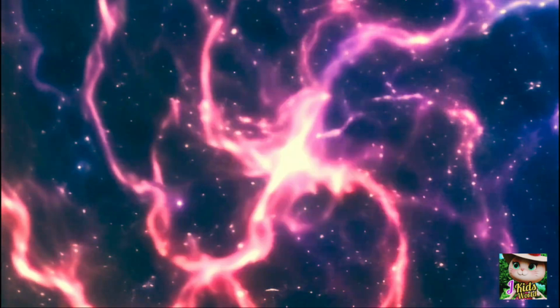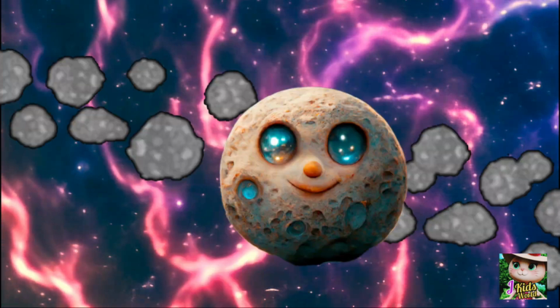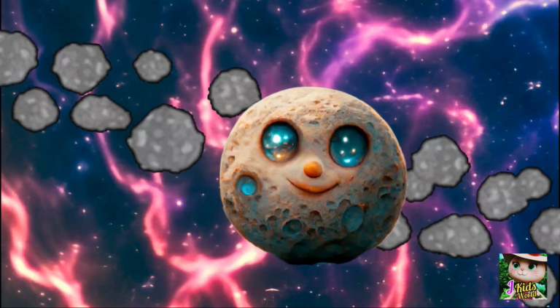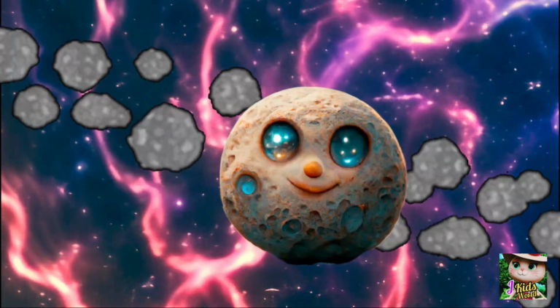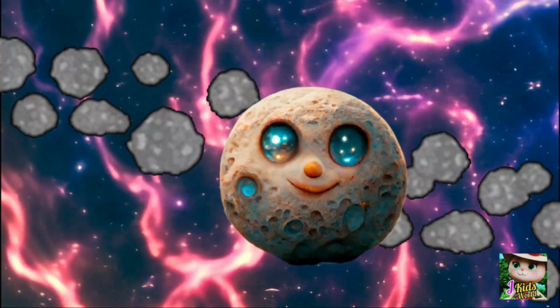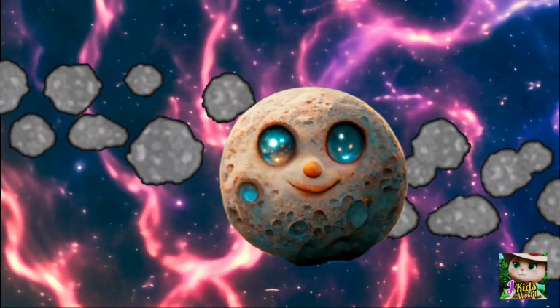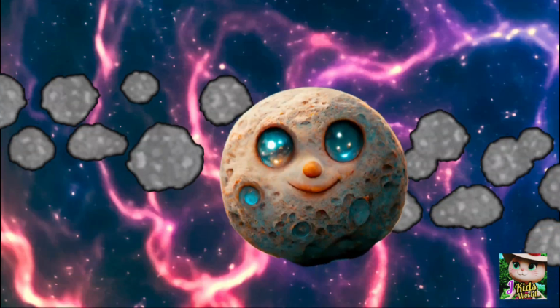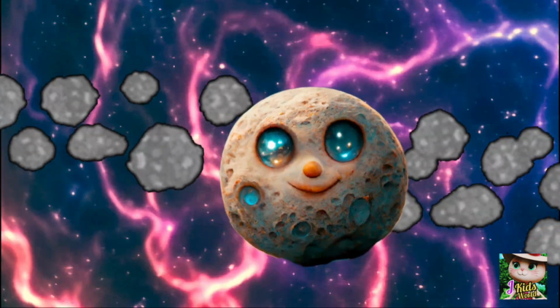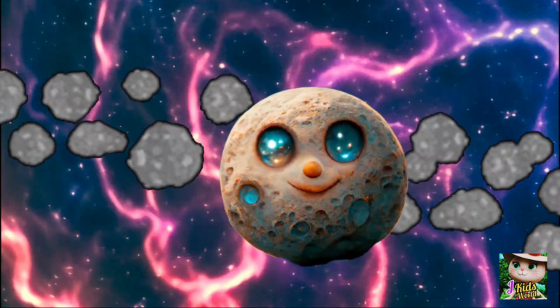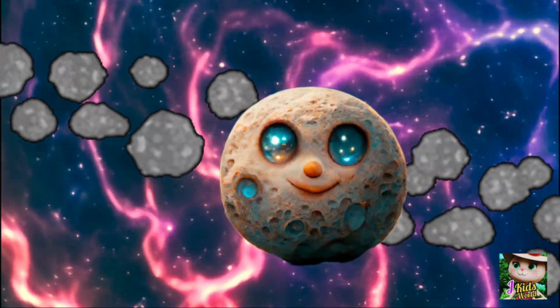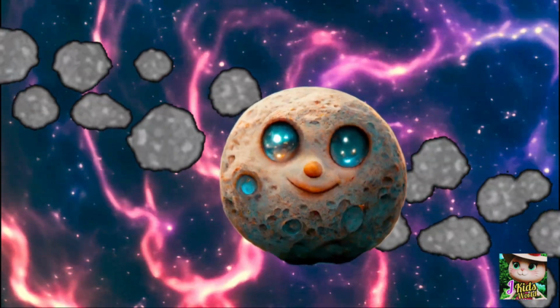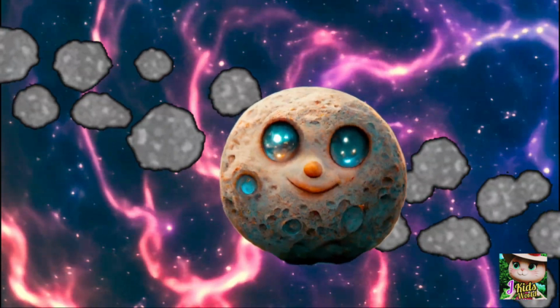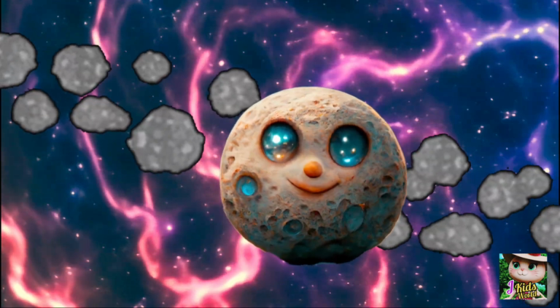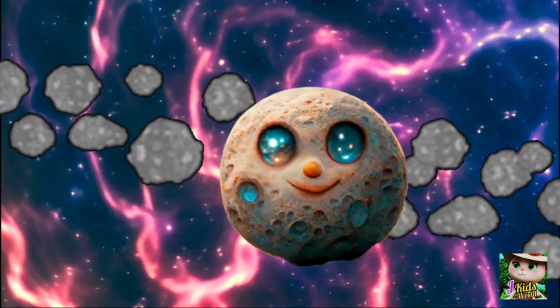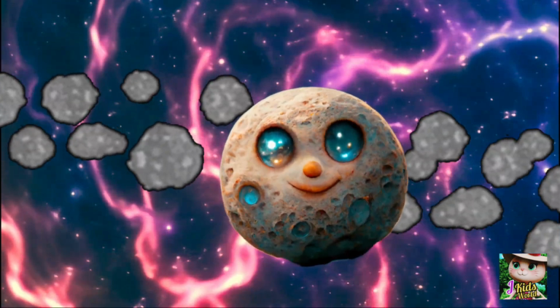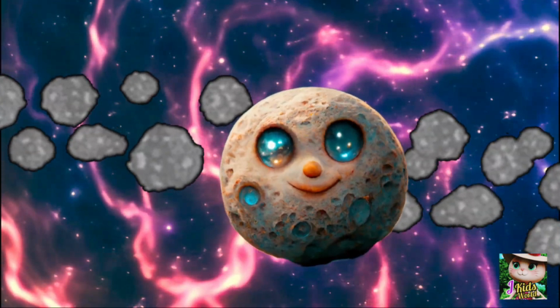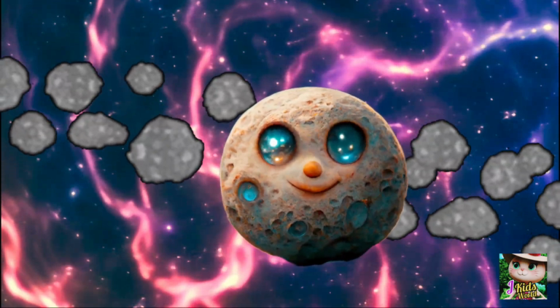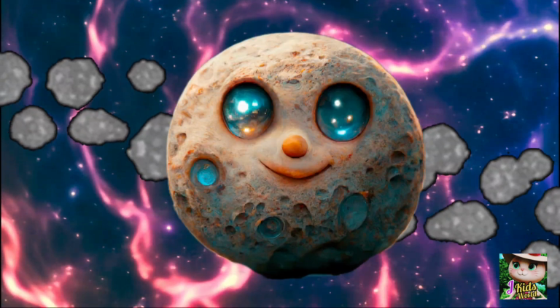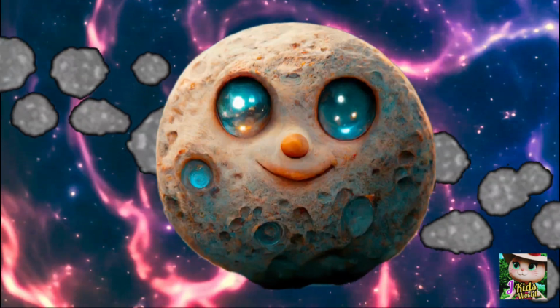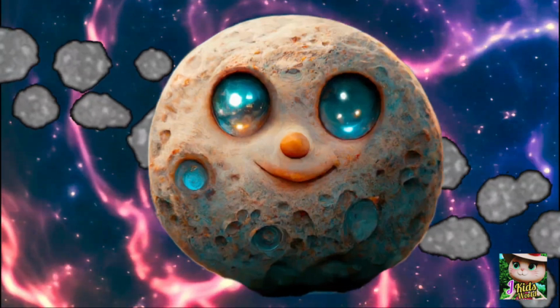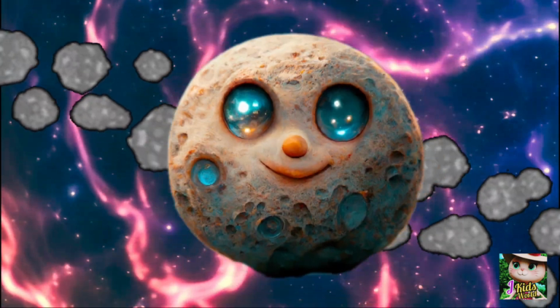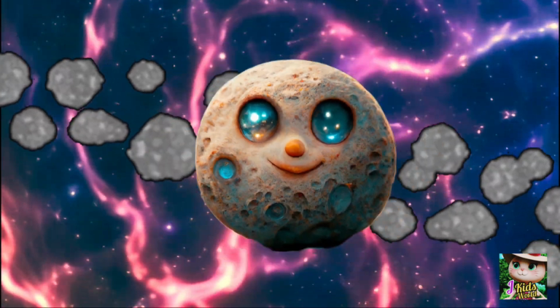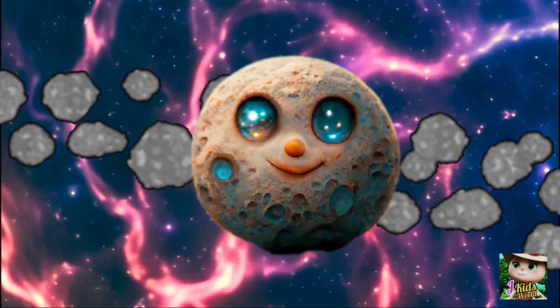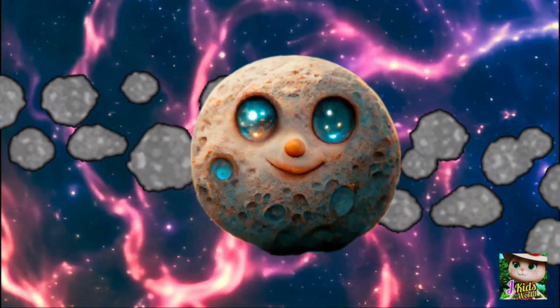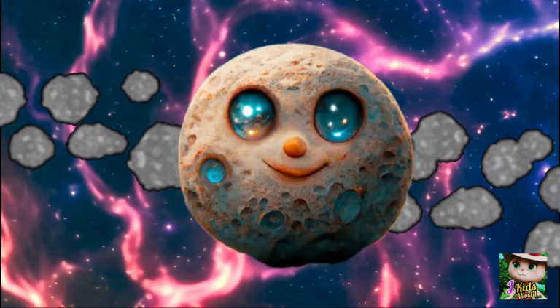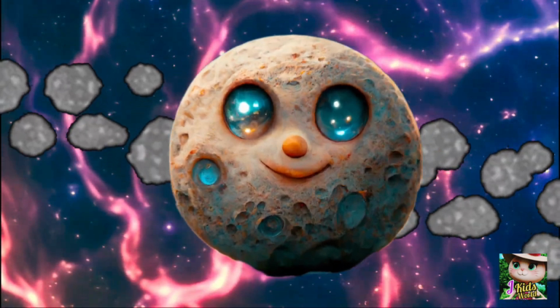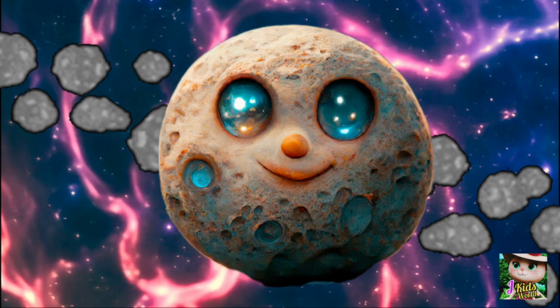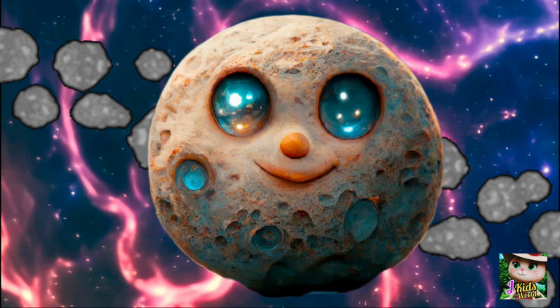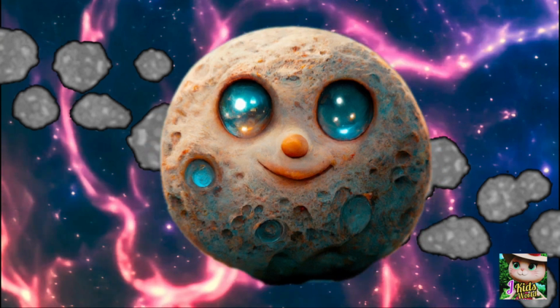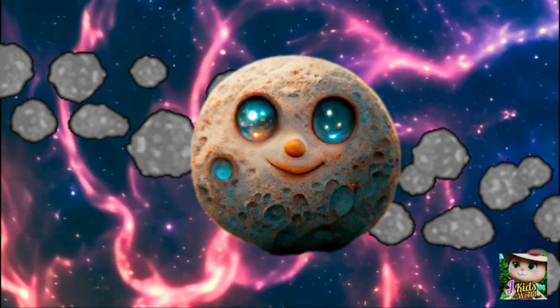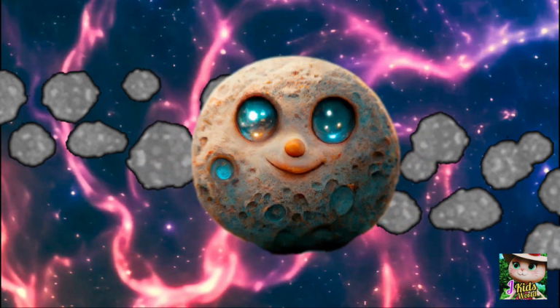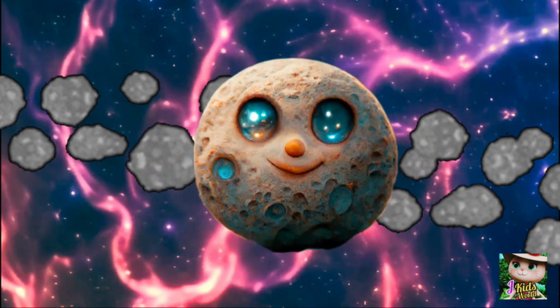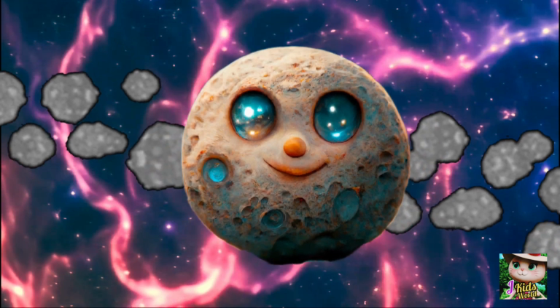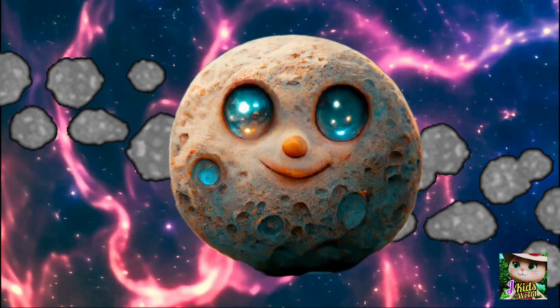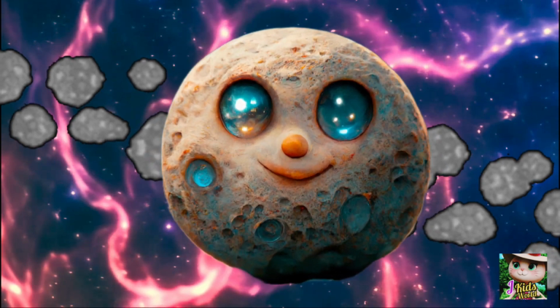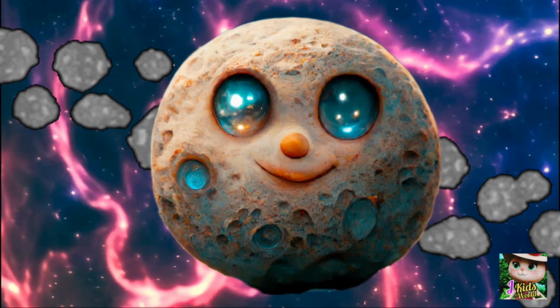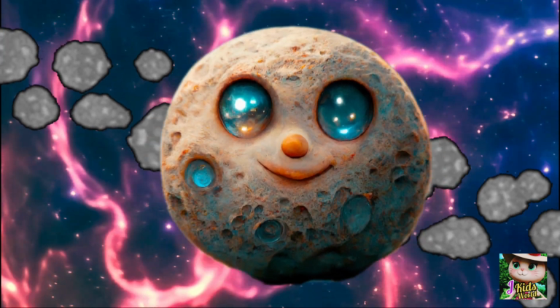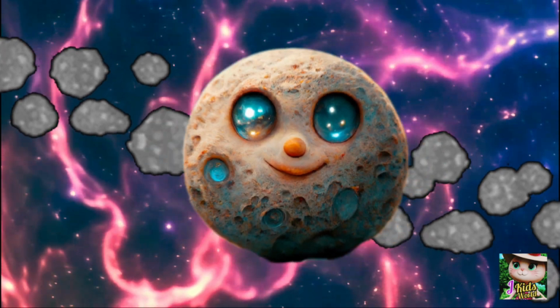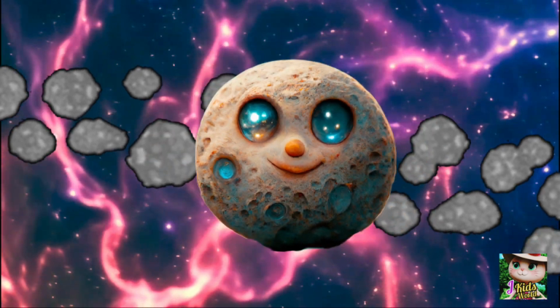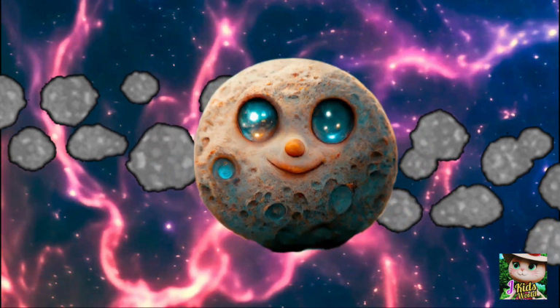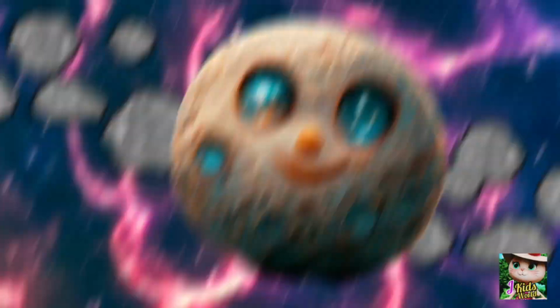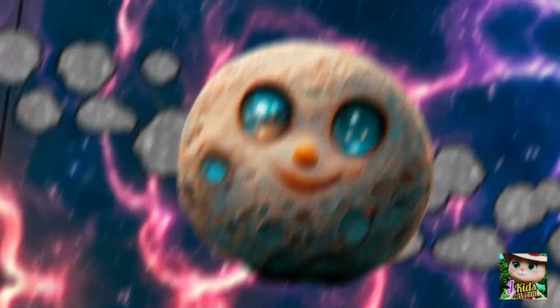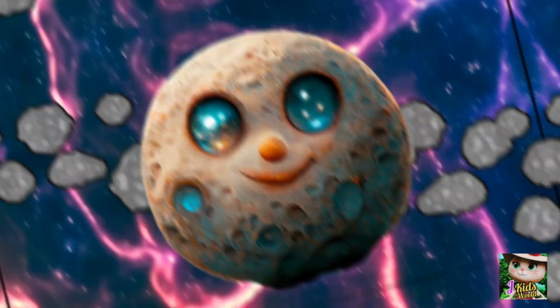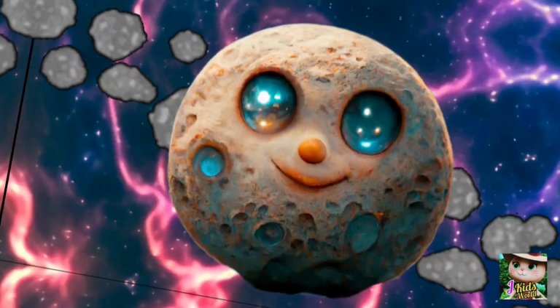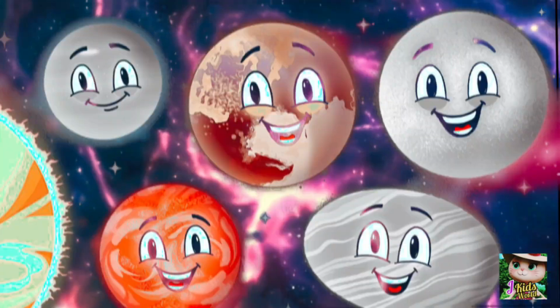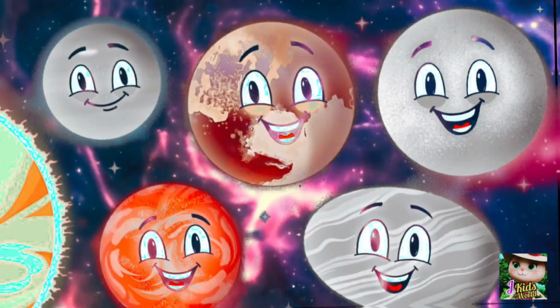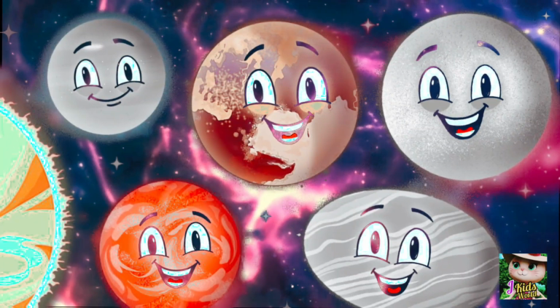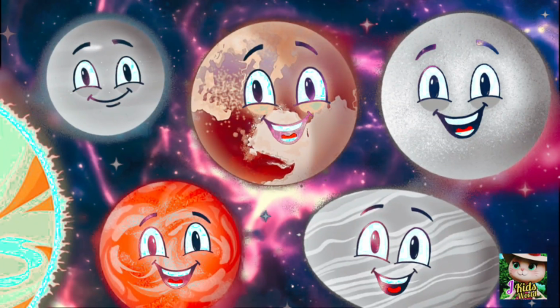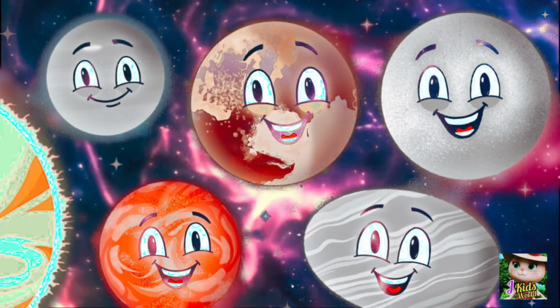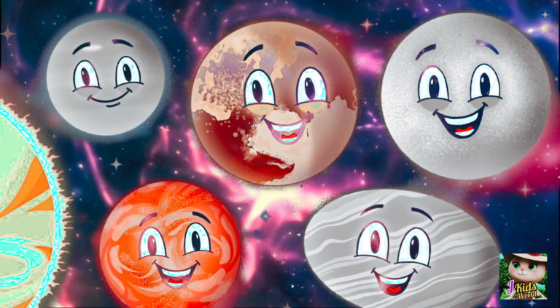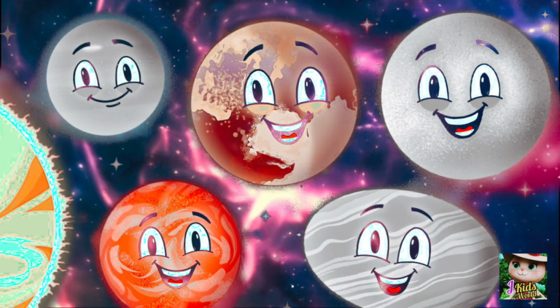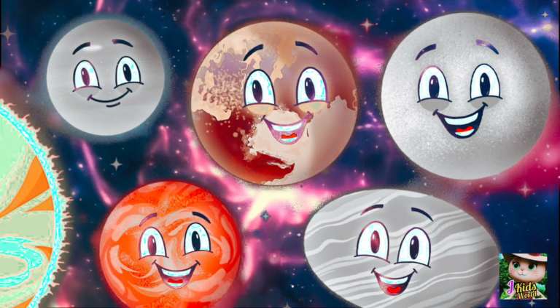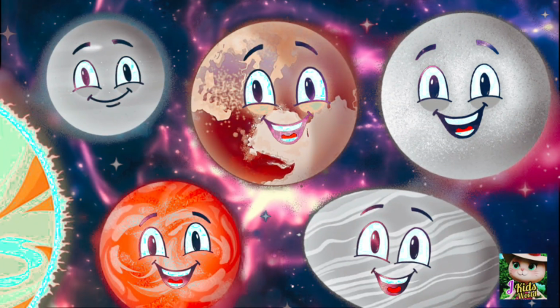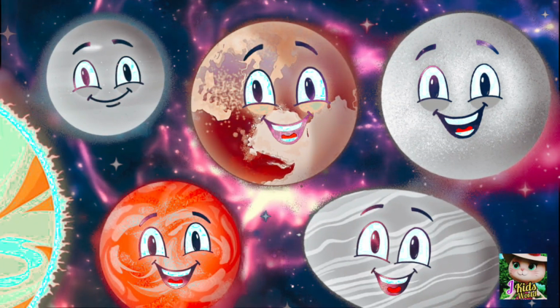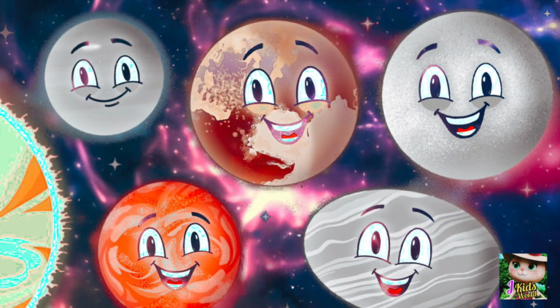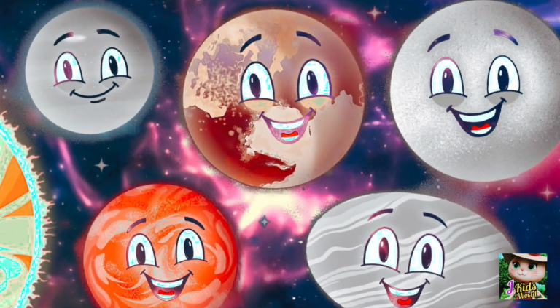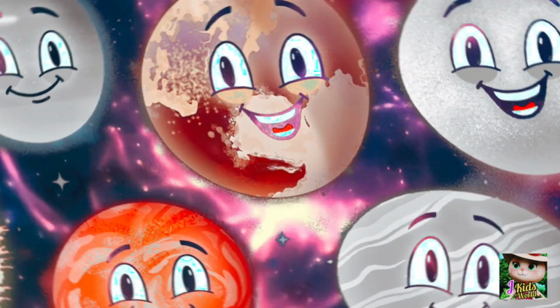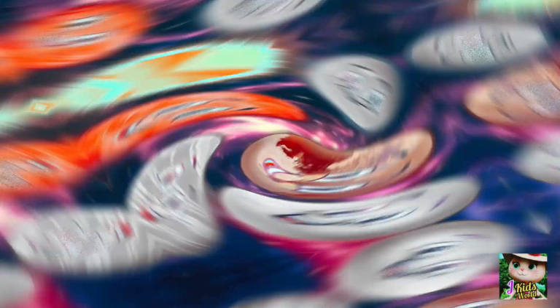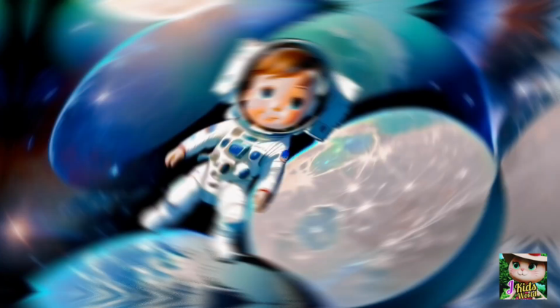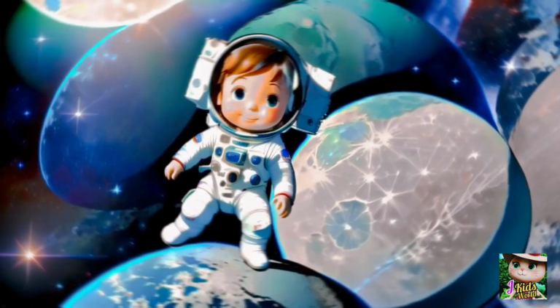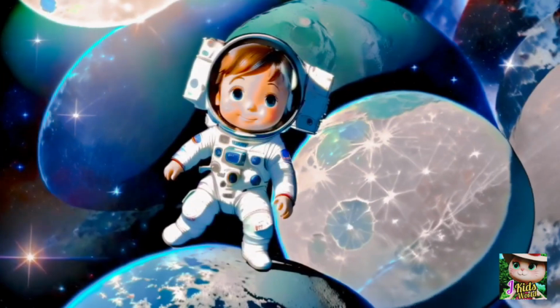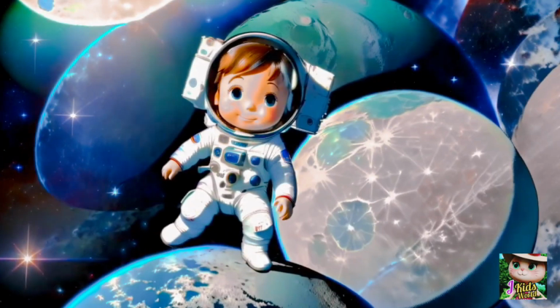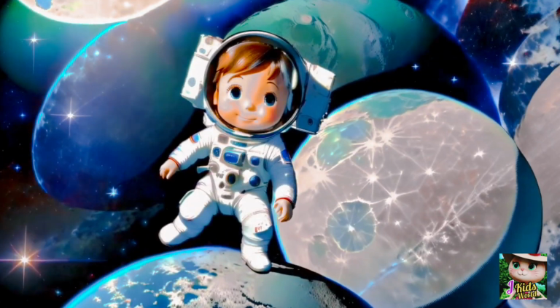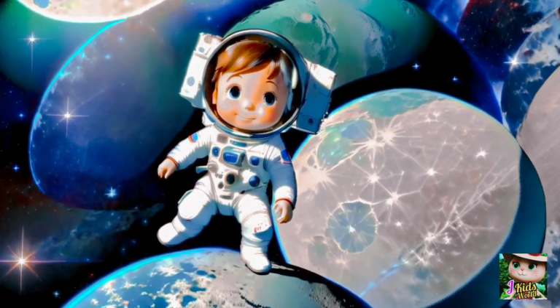Ceres, shining bright, in the asteroid belt, a sparkling sight. Round and icy, rocky too, a dwarf planet with a tail that's new.